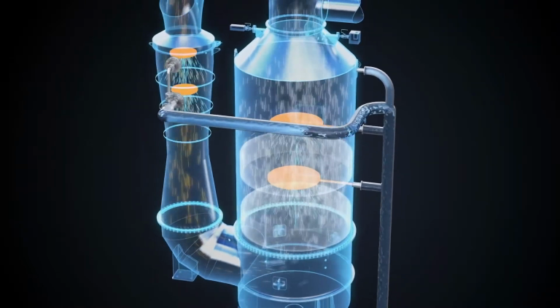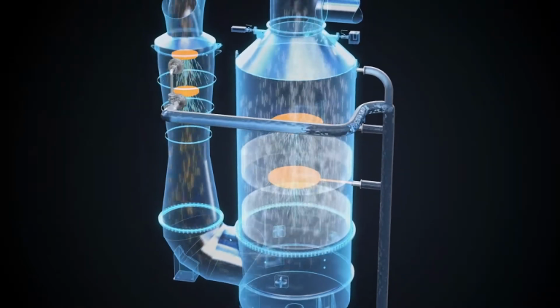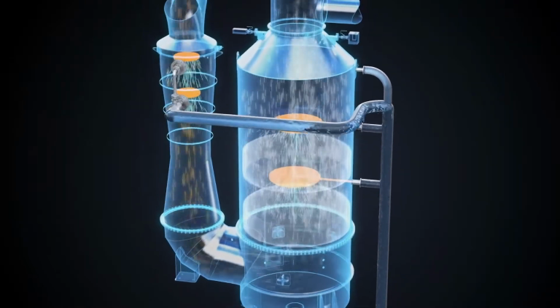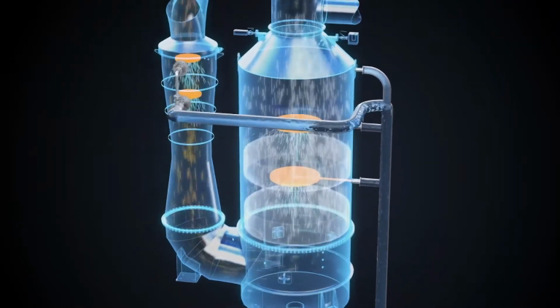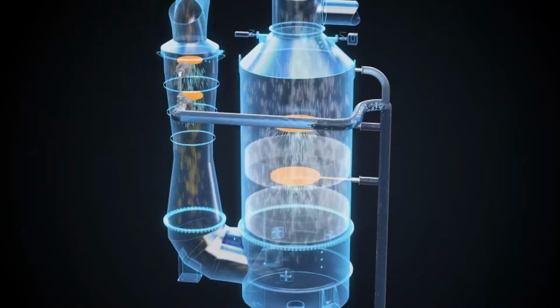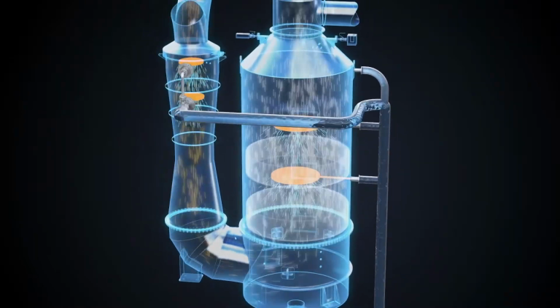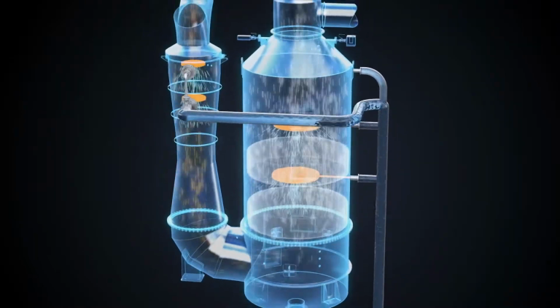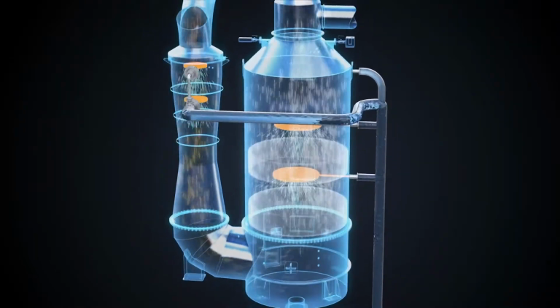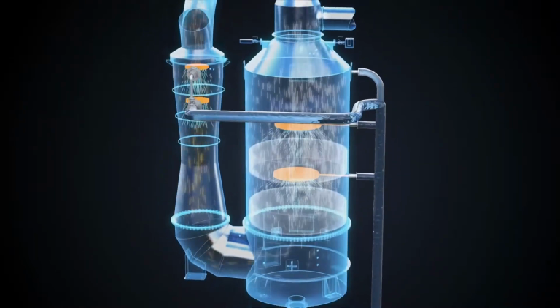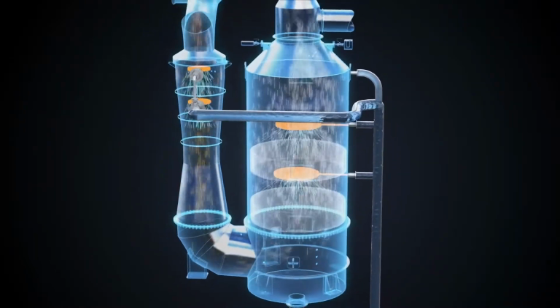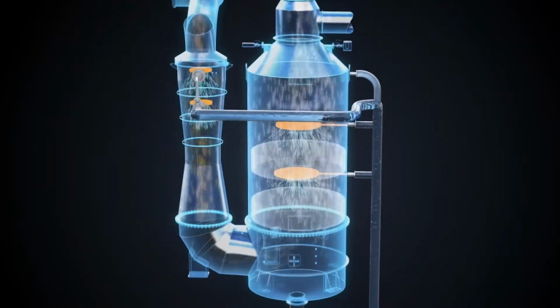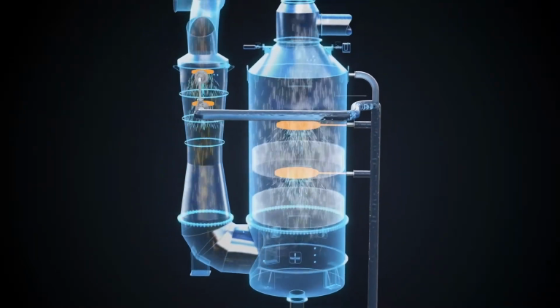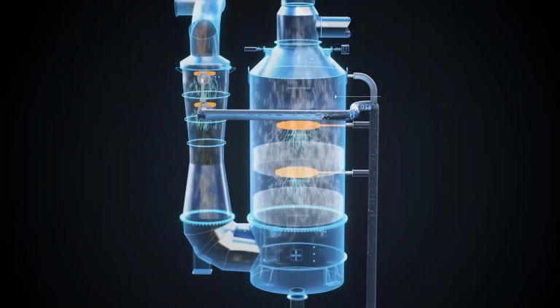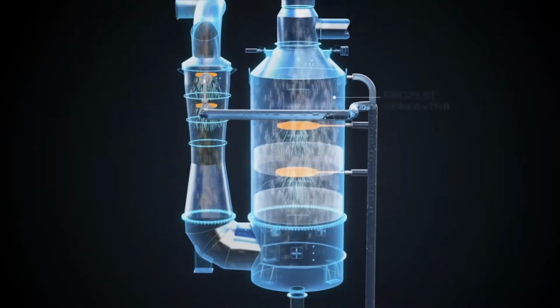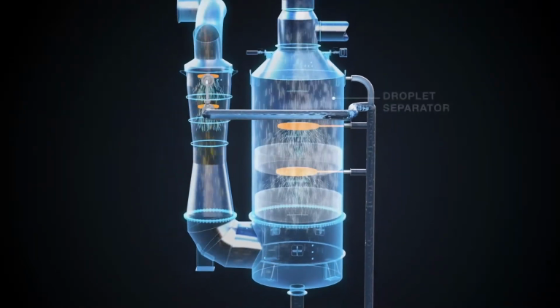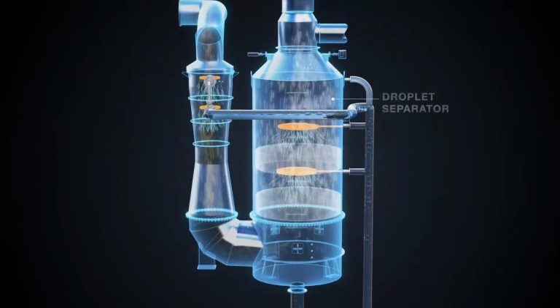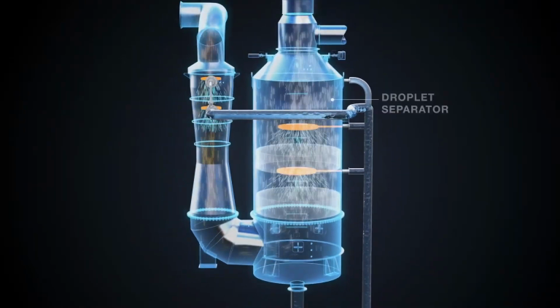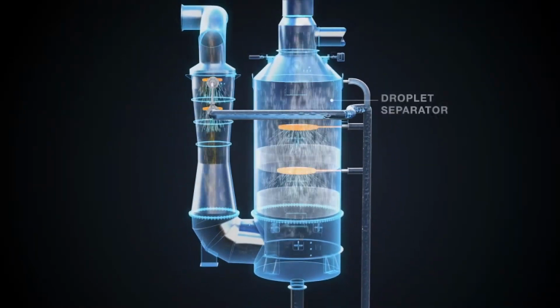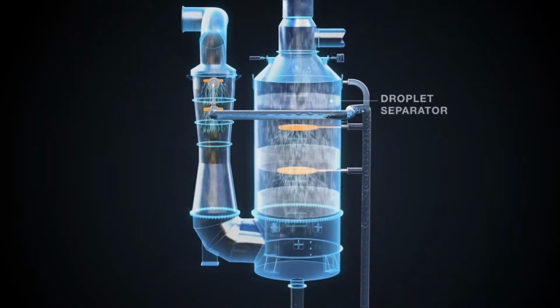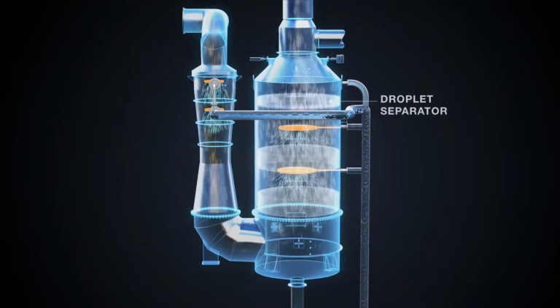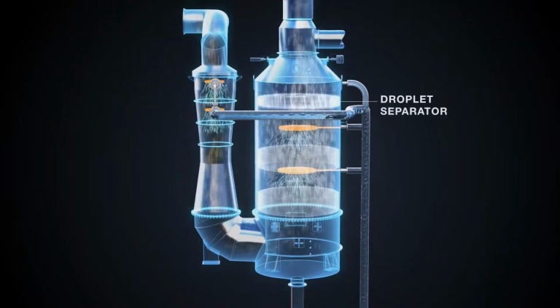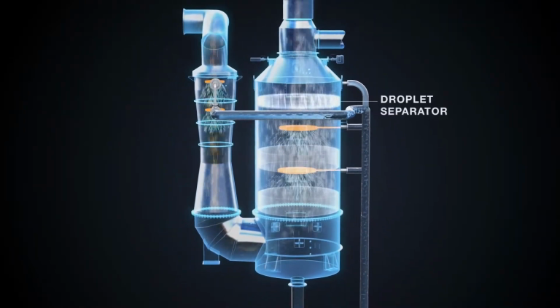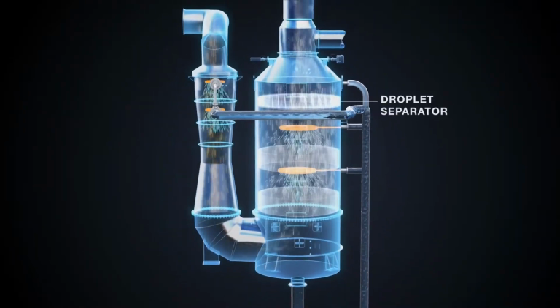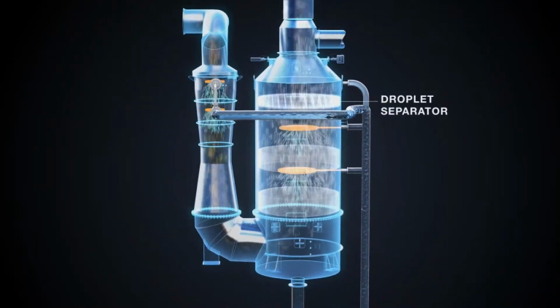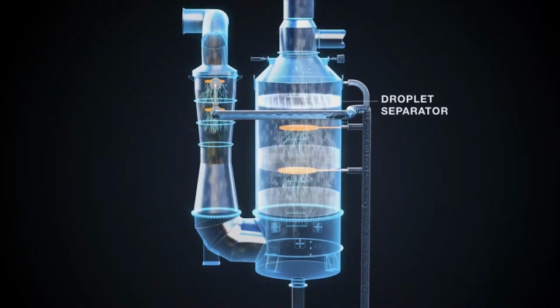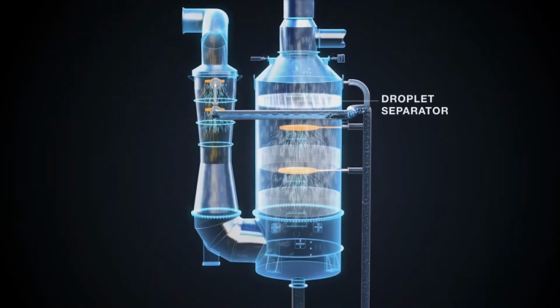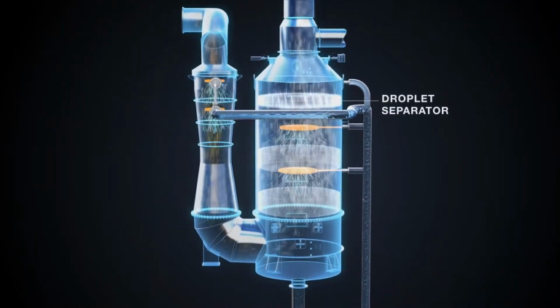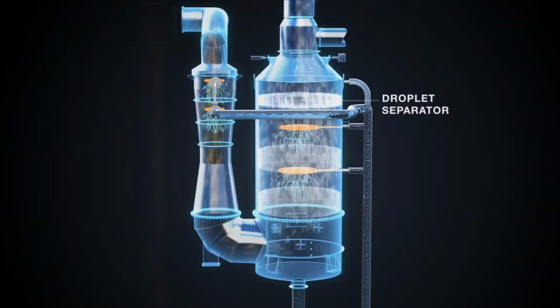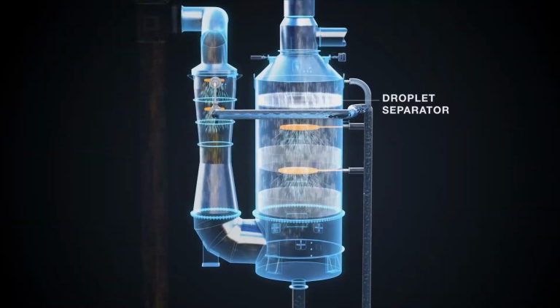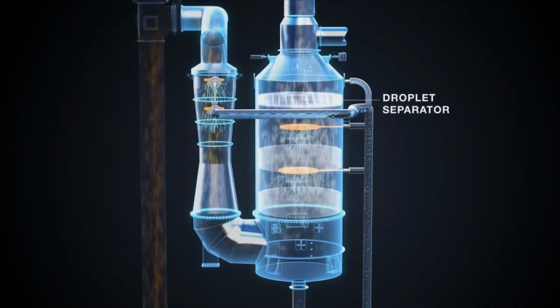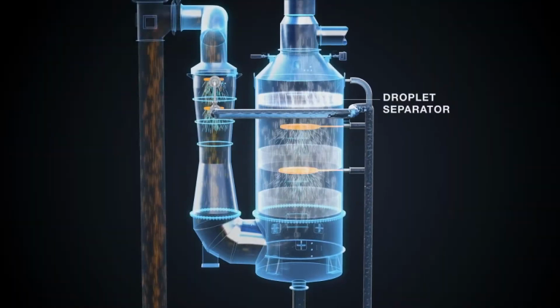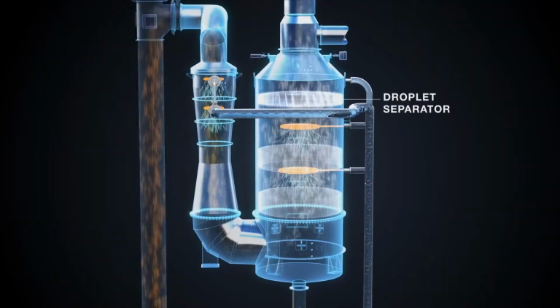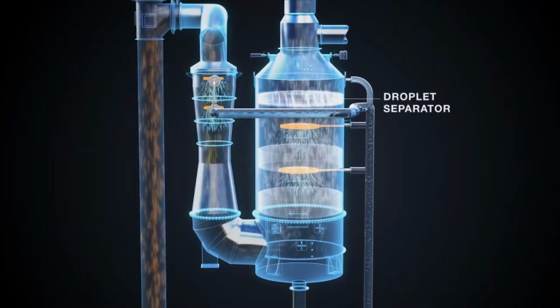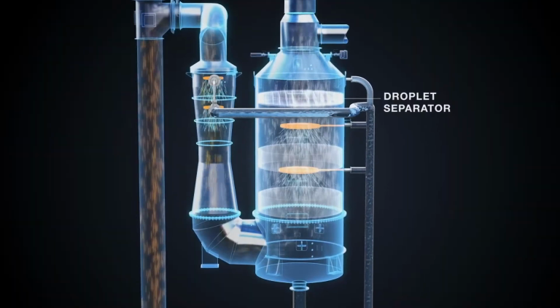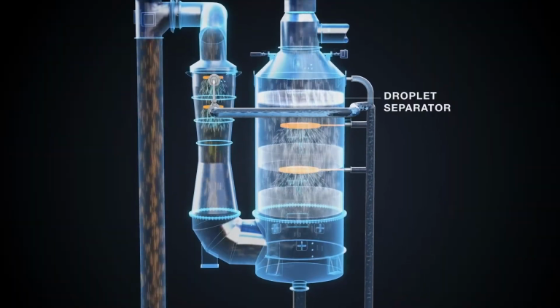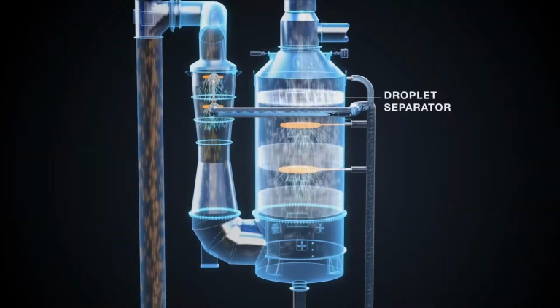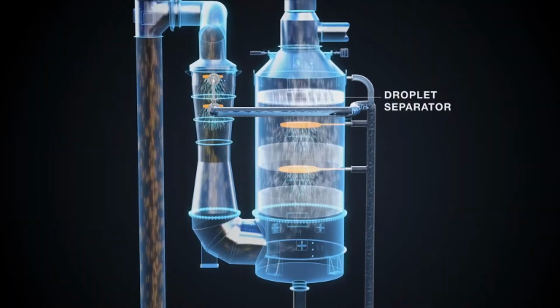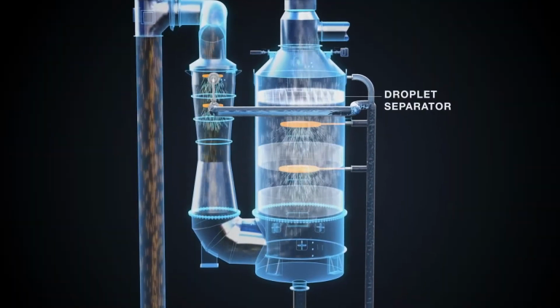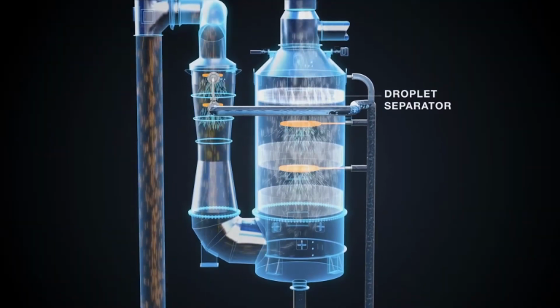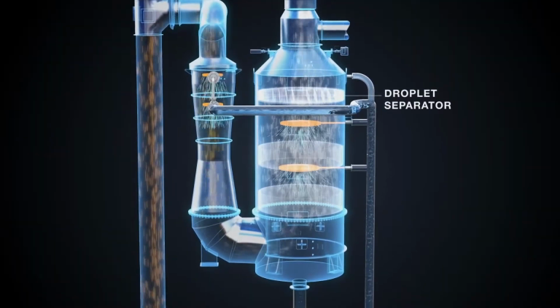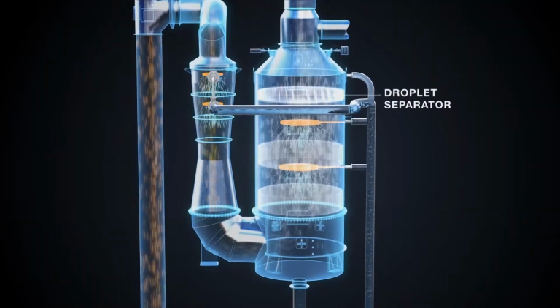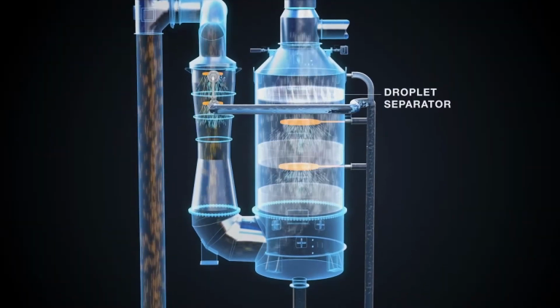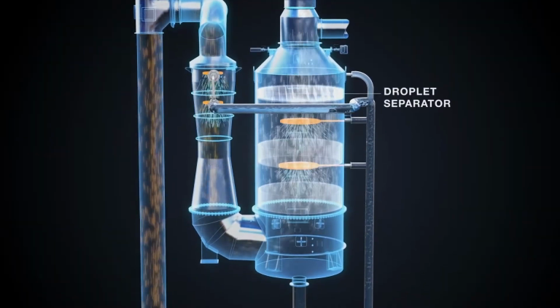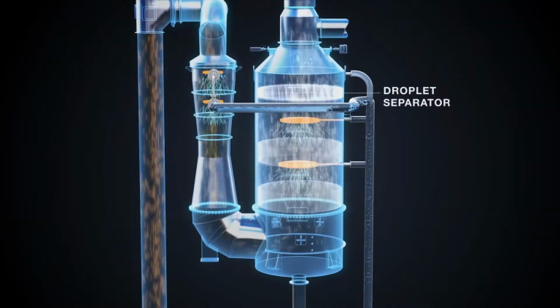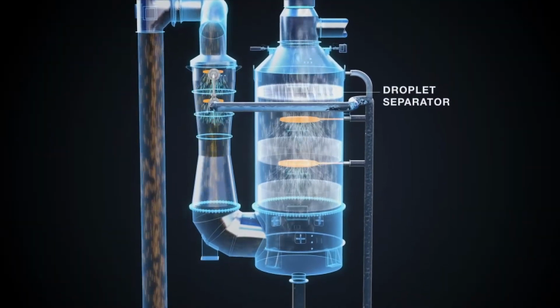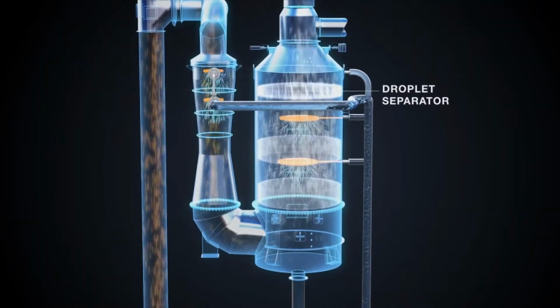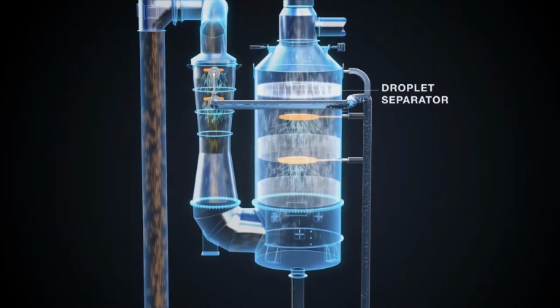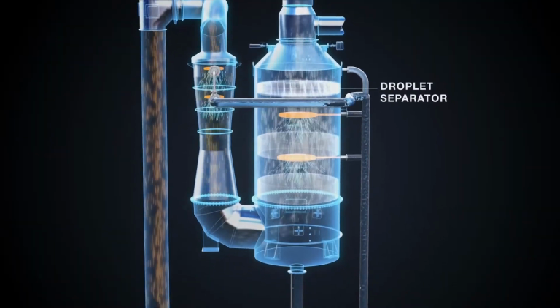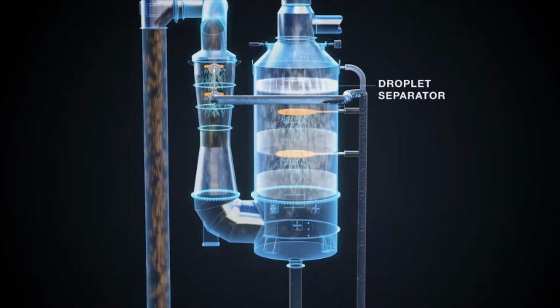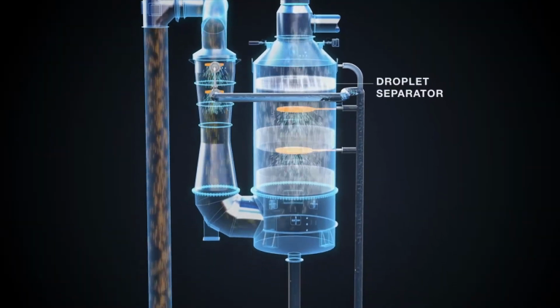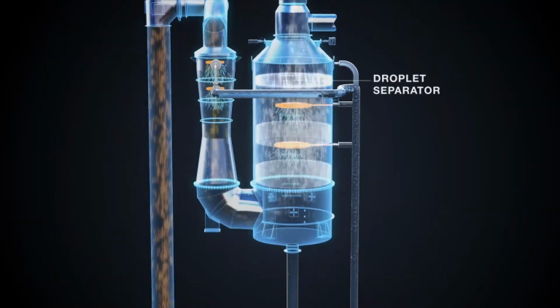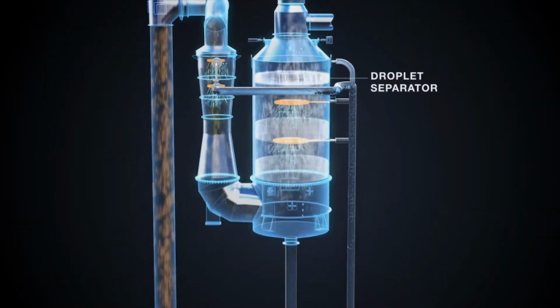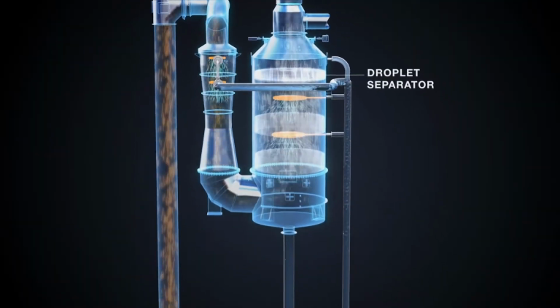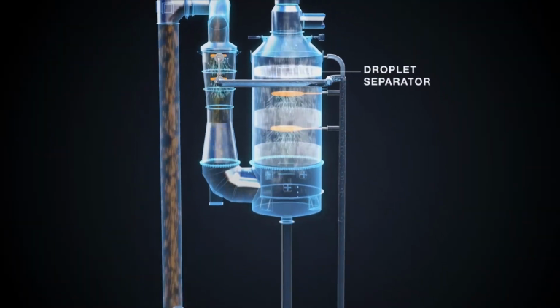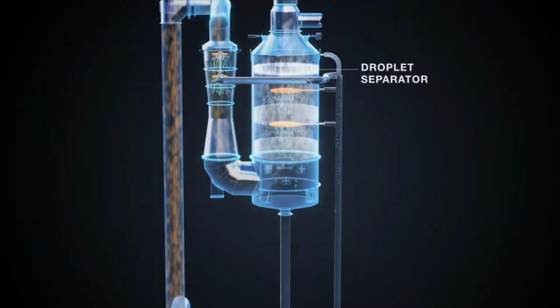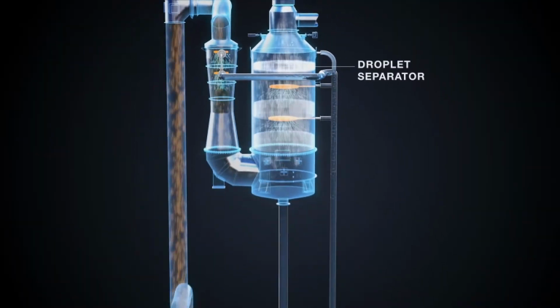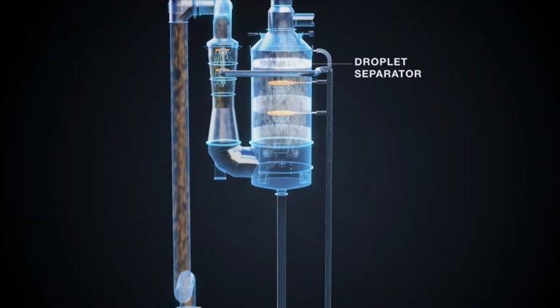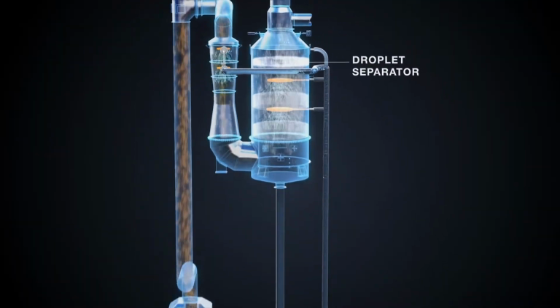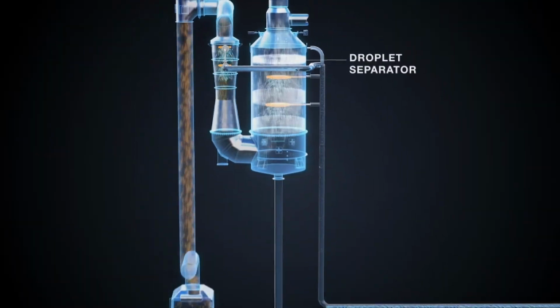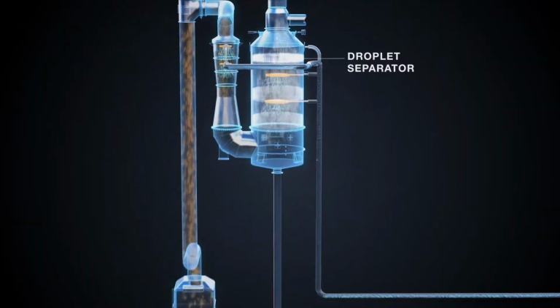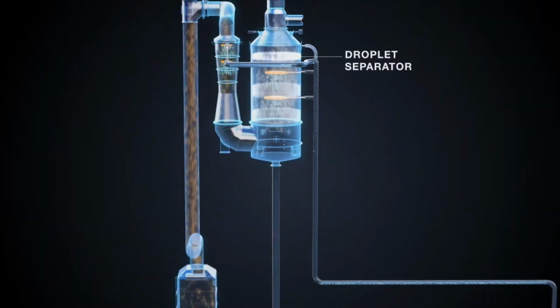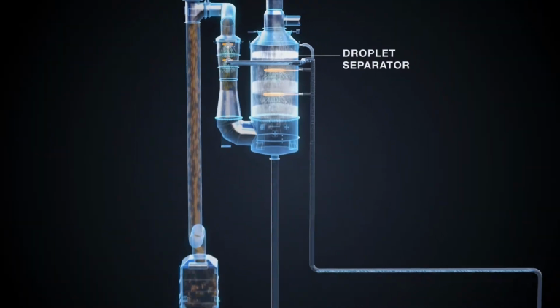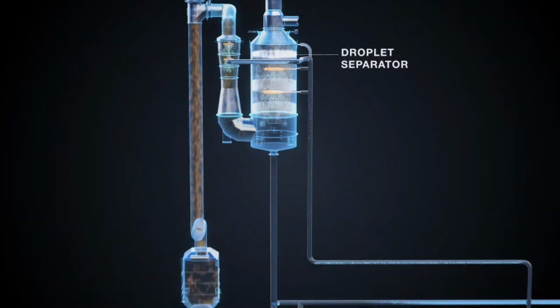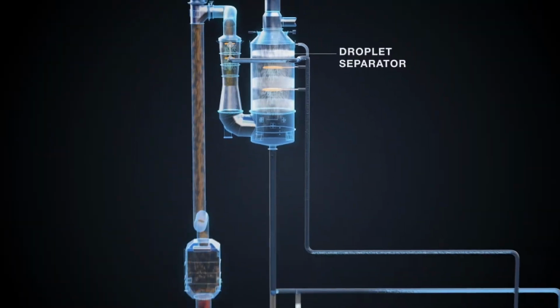Placed at the top of the scrubber body, you will find a droplet separator strategically placed to eliminate any potential water carryover.